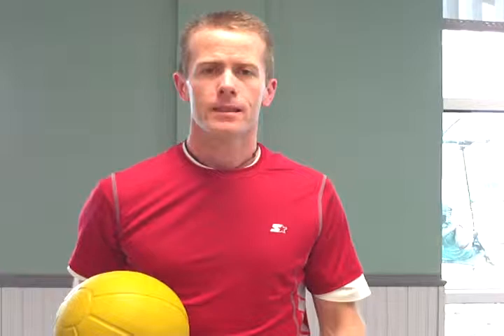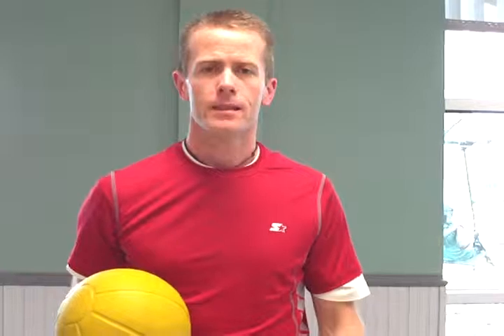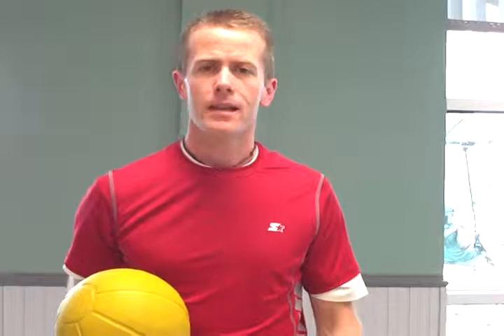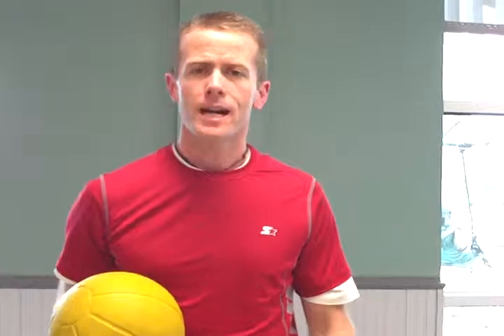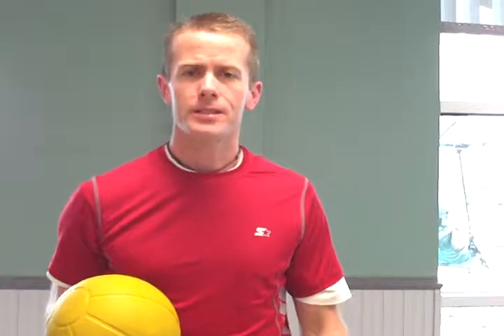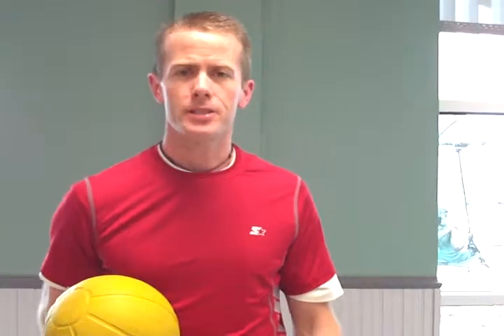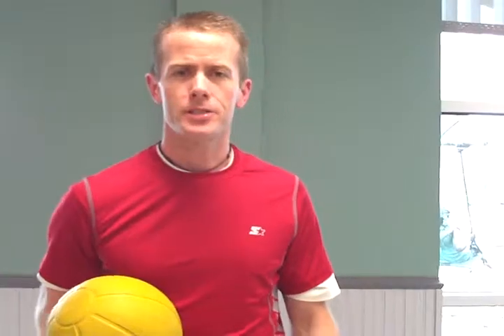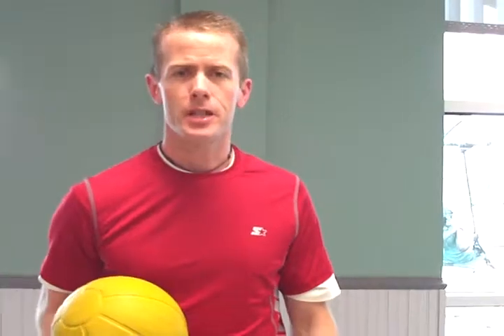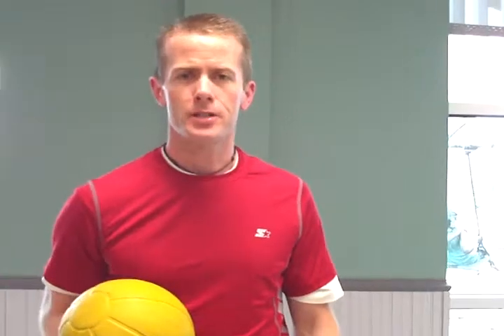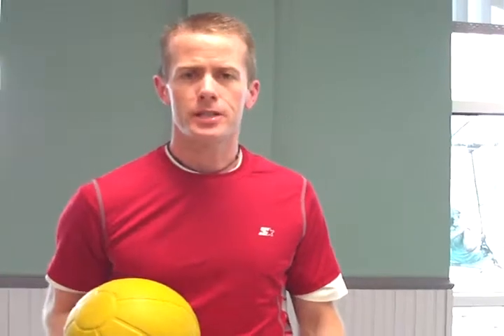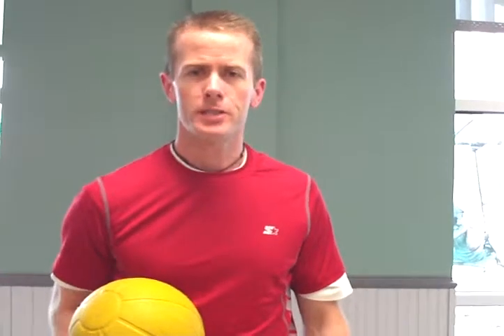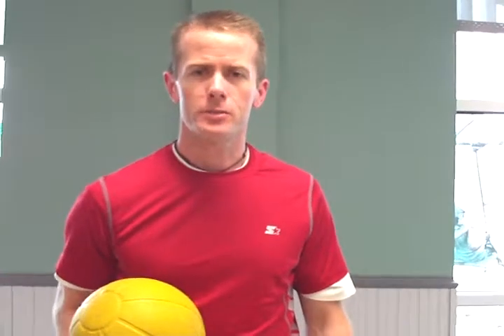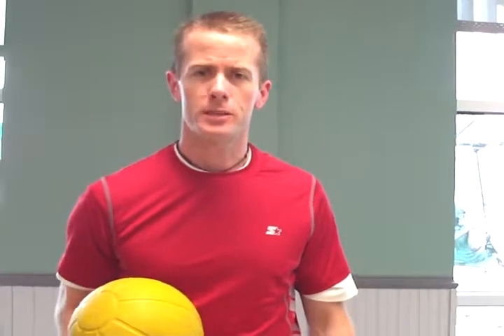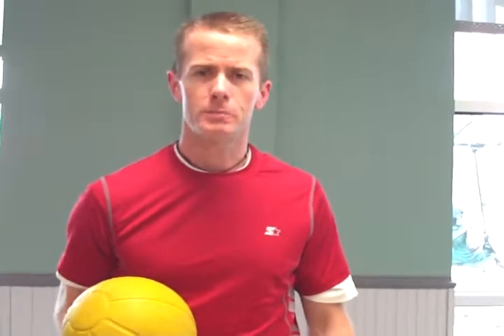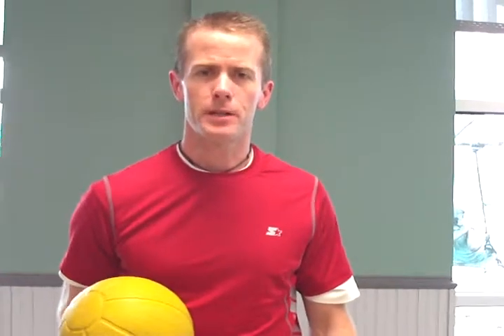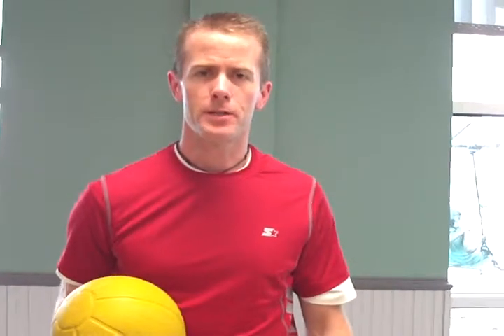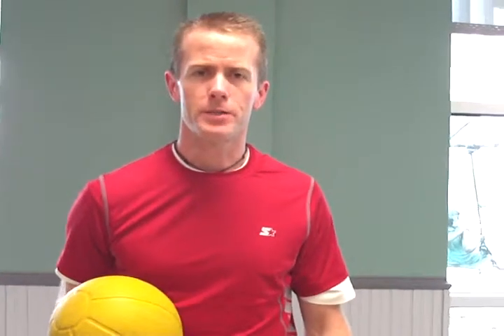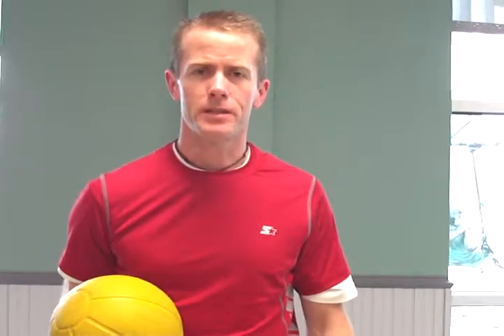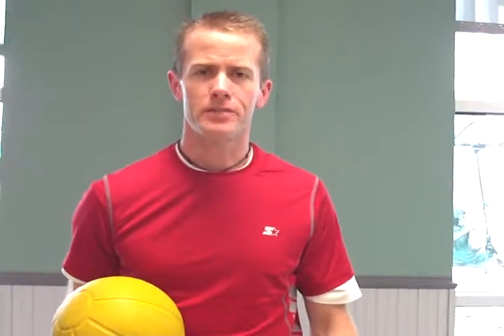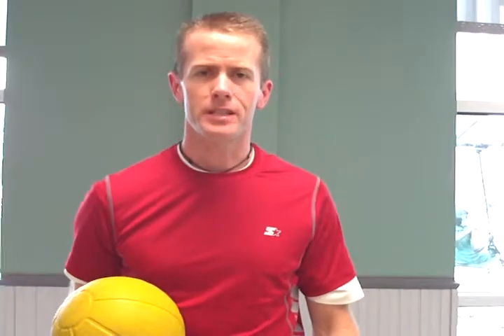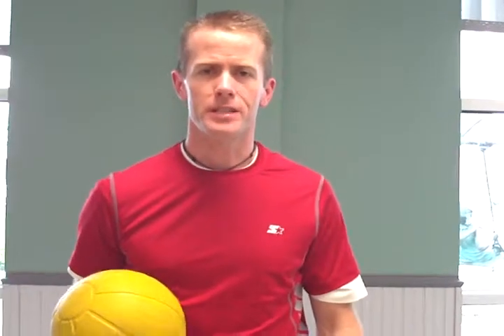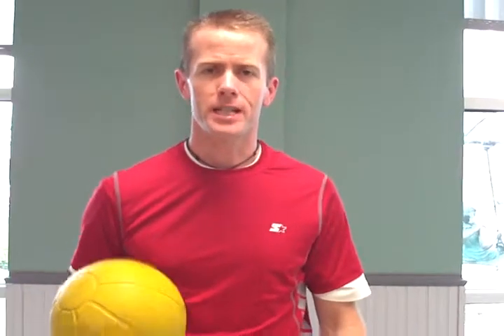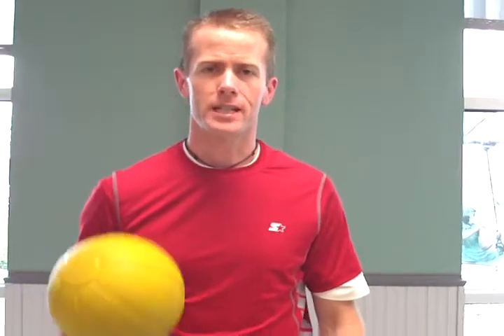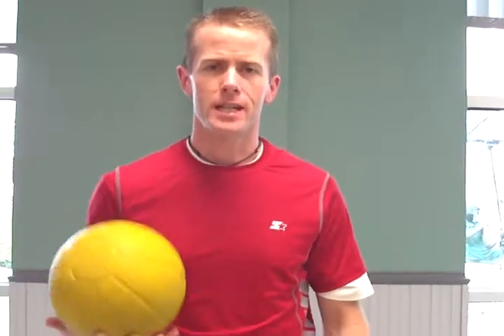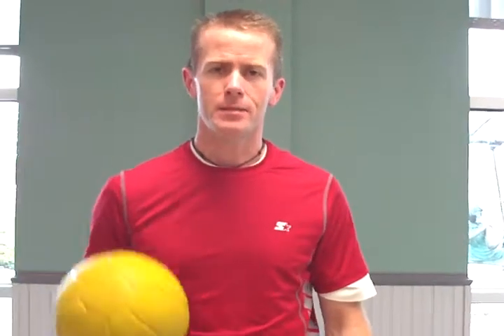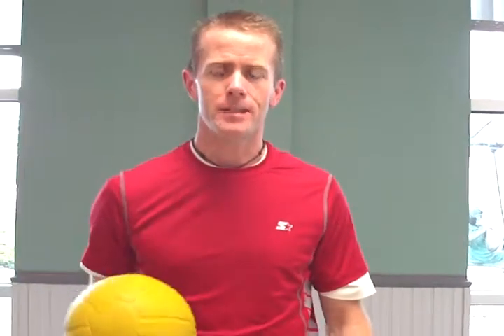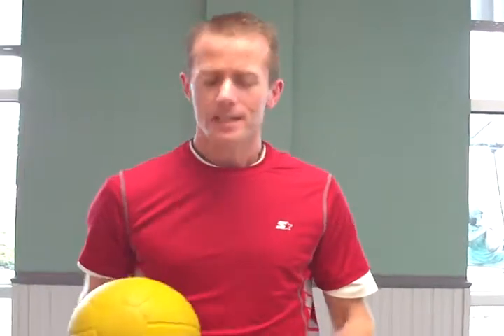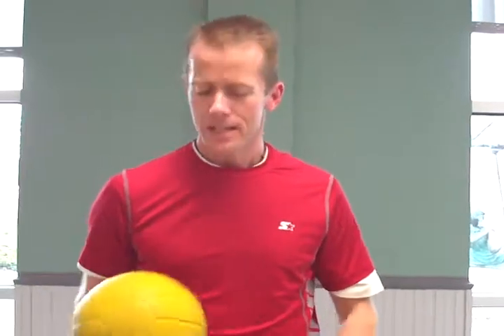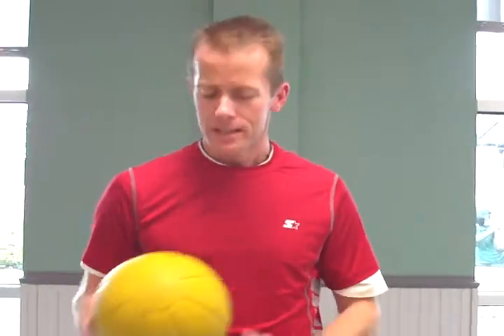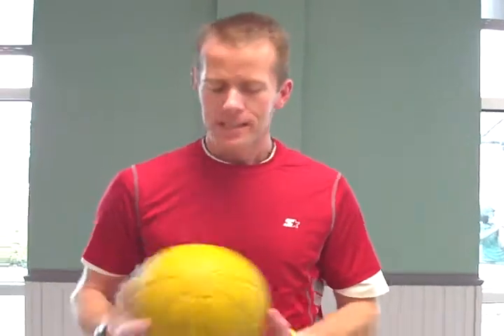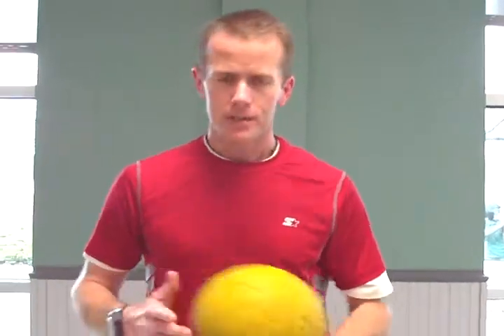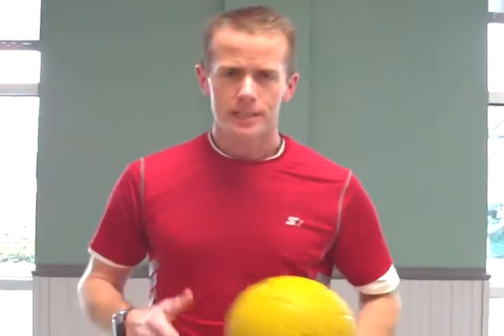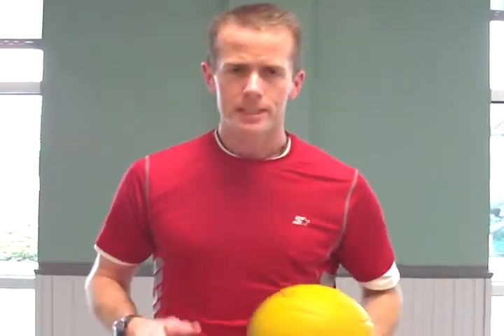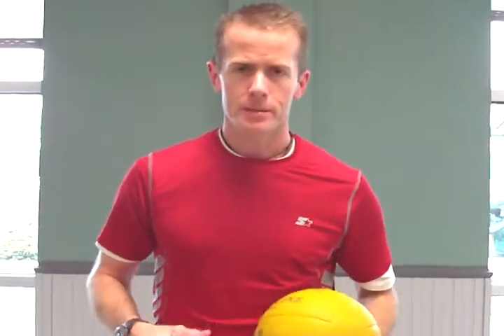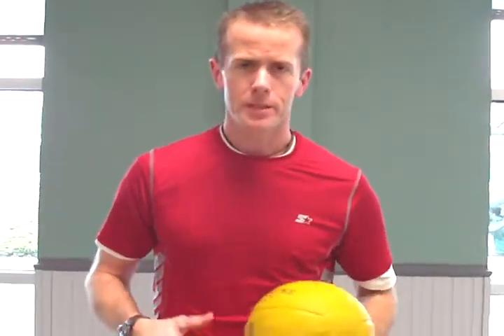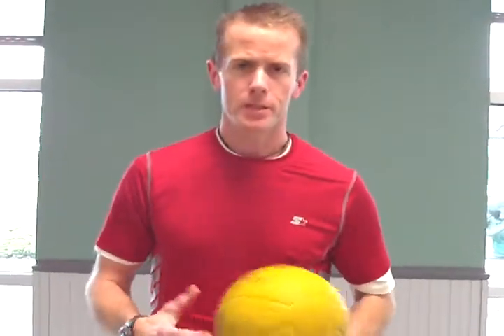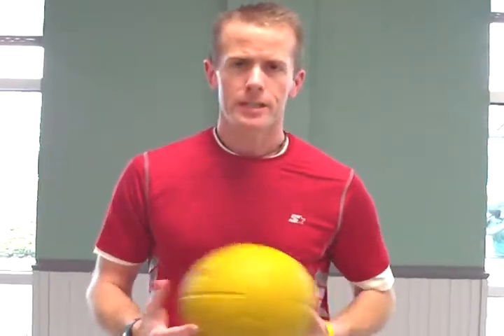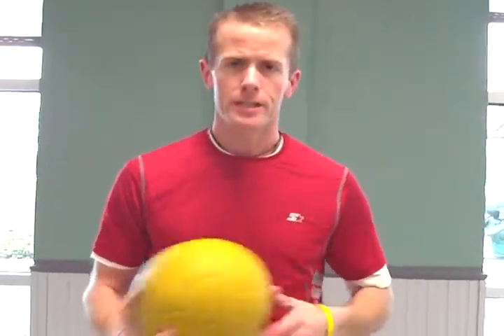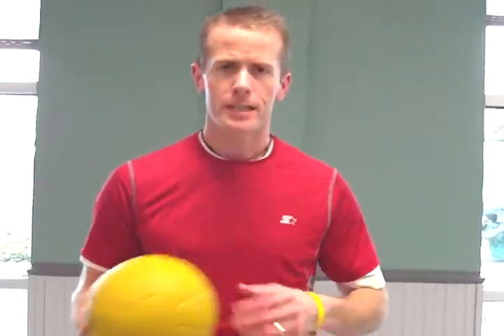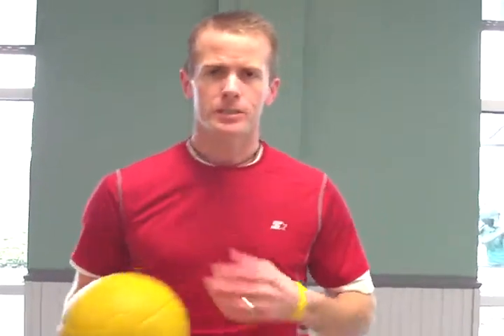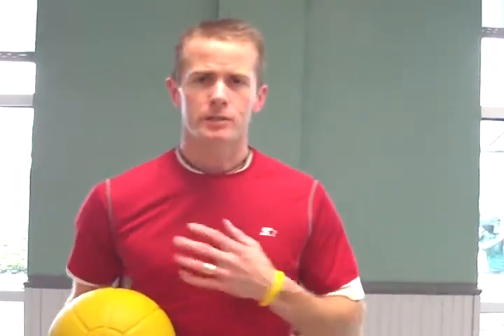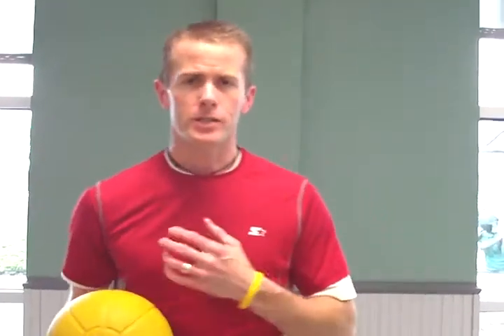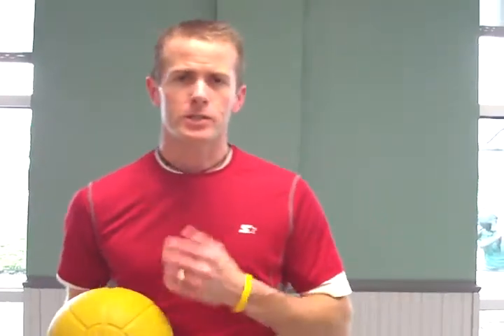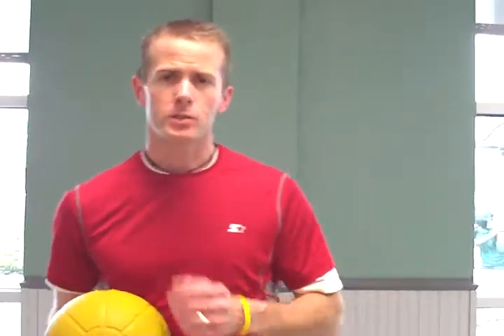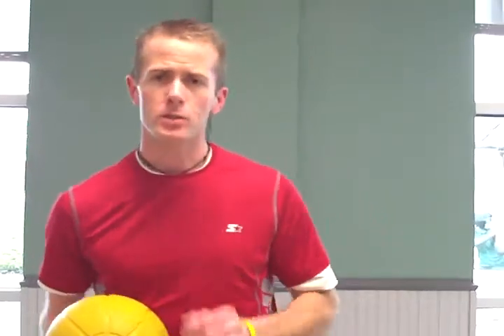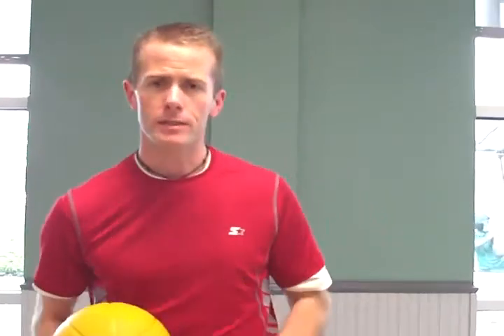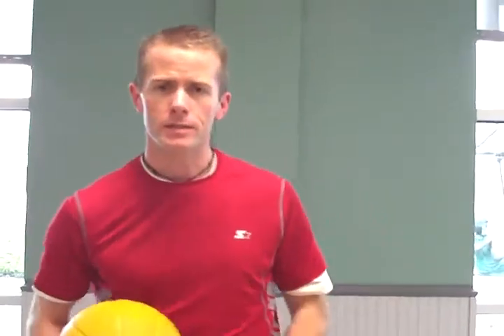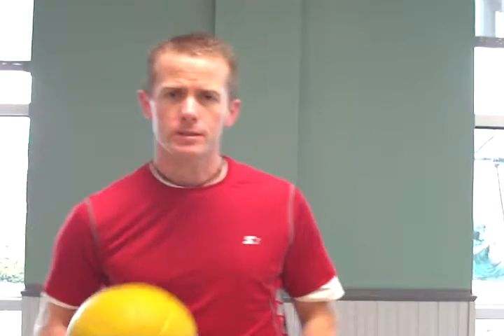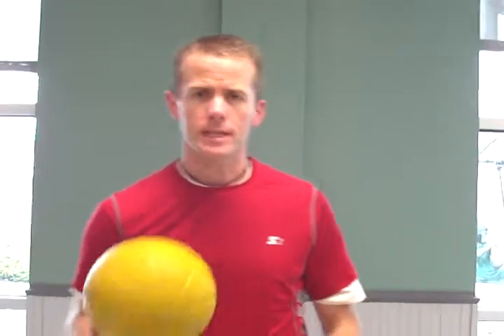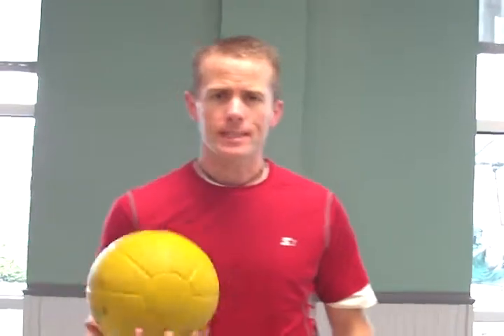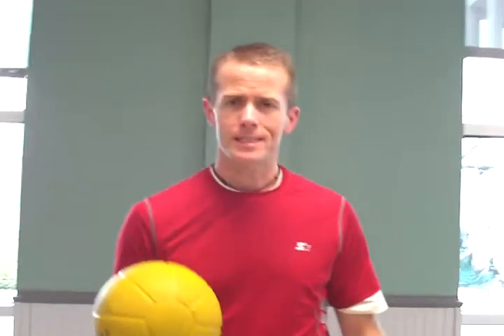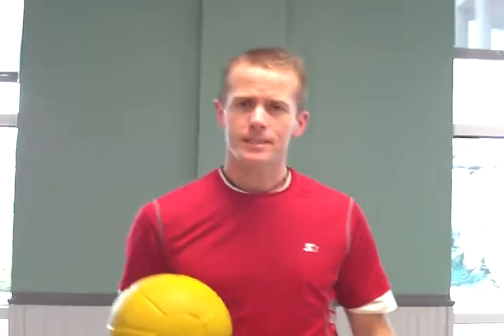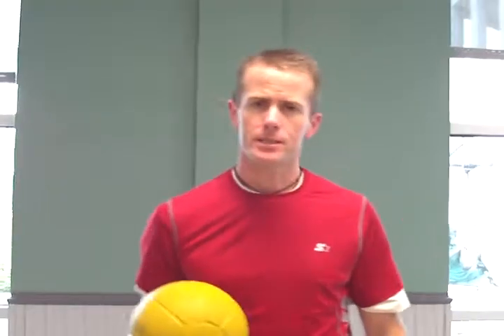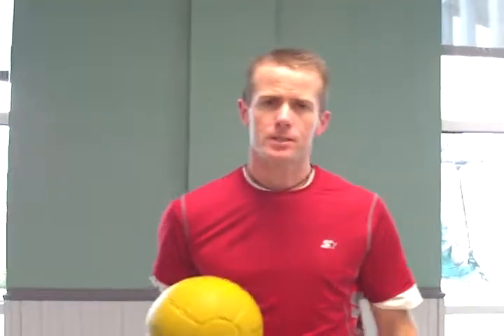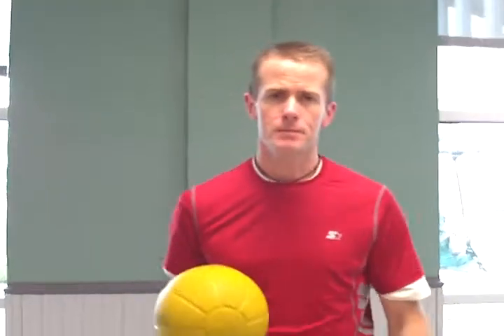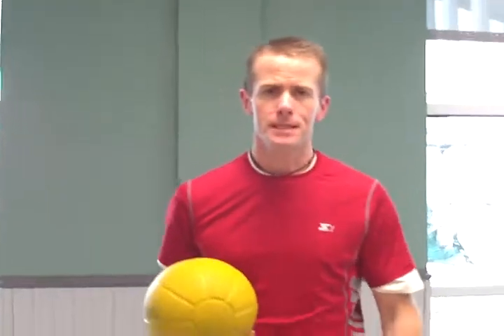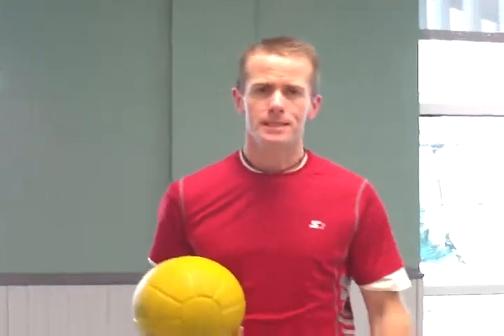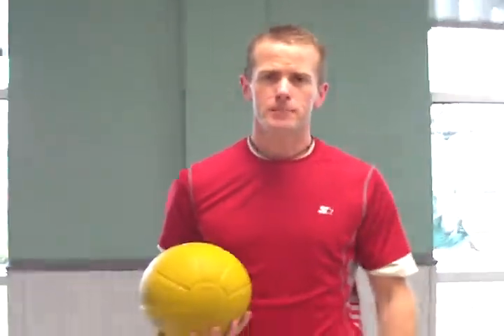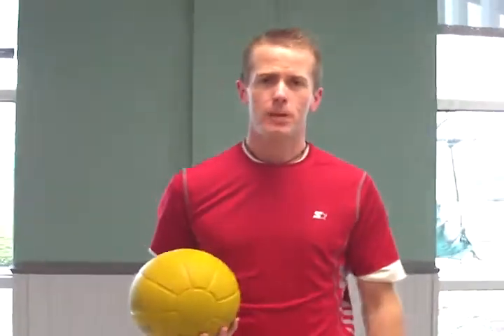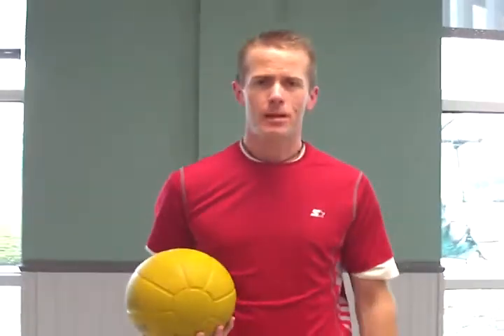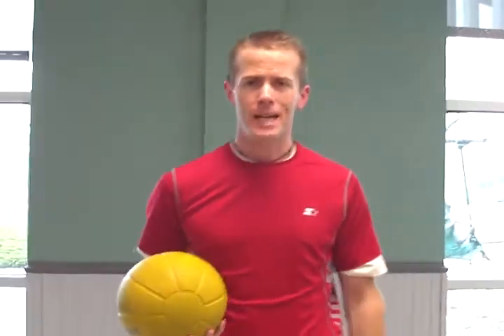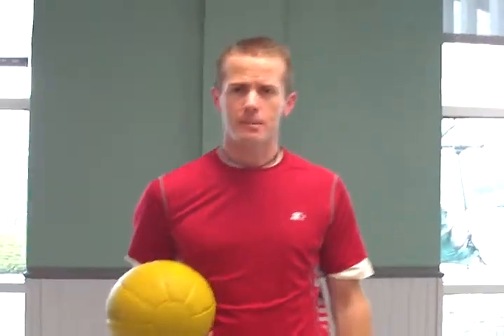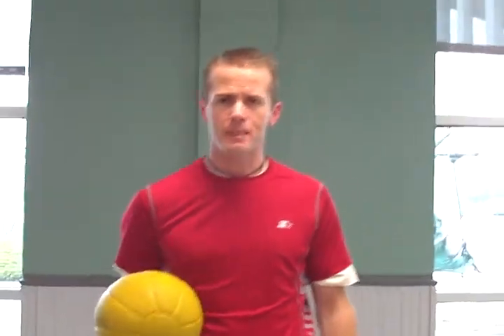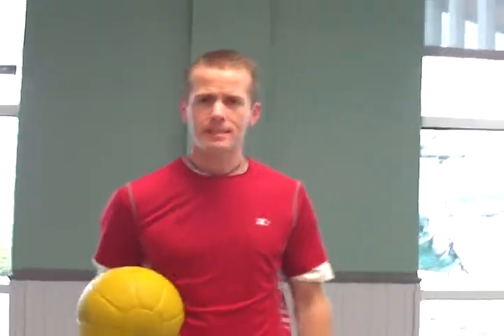Hi, this is John Chase with InspiredJourneyFitness.com. The exercise I'm going to show you today is a great shoulder exercise — this is called a medicine ball ABC.